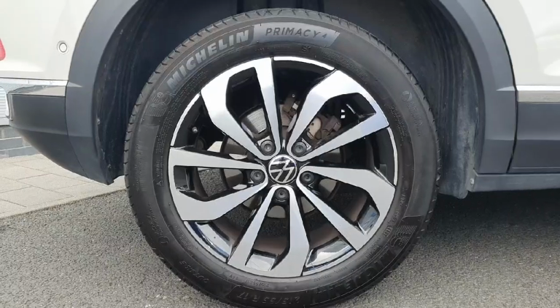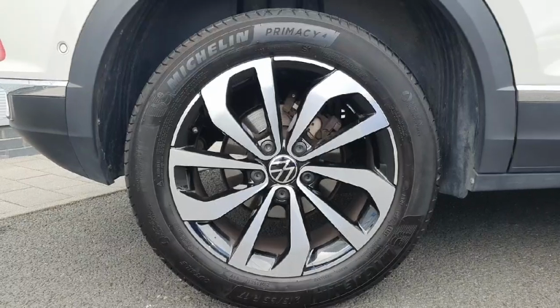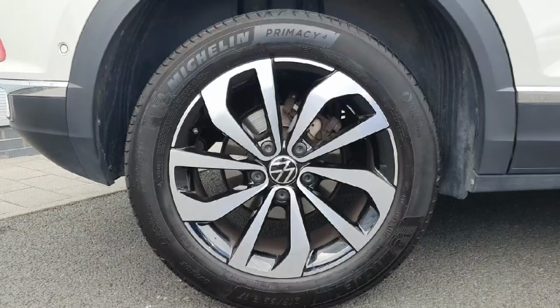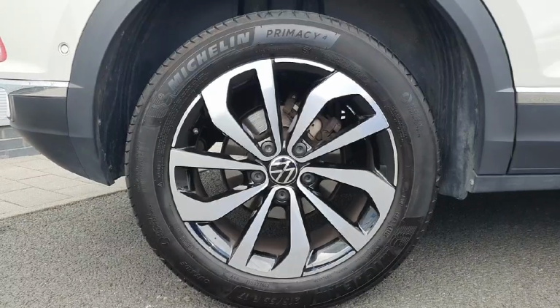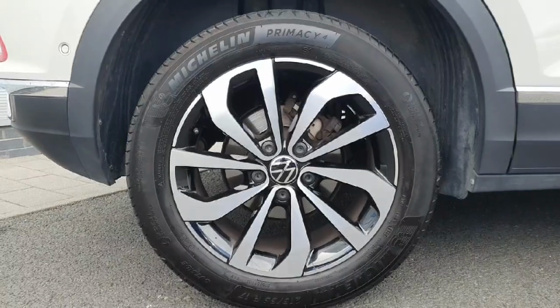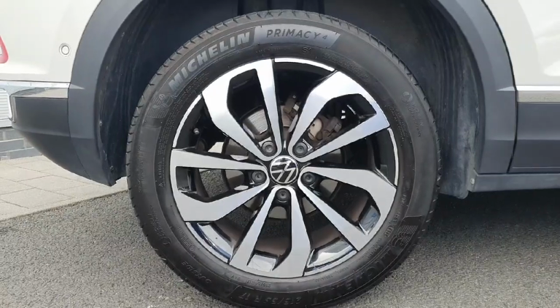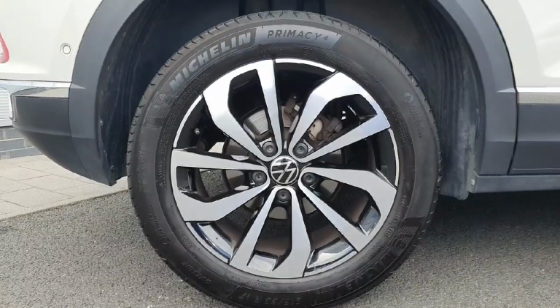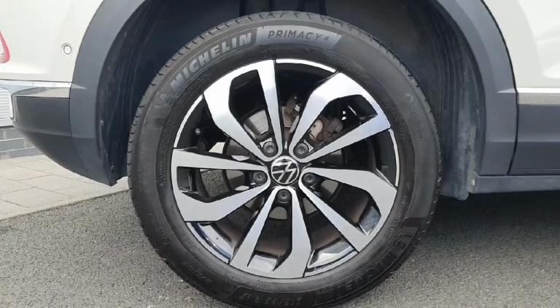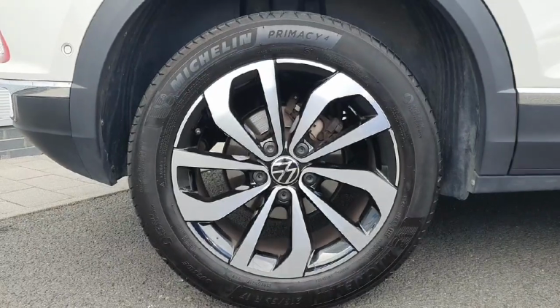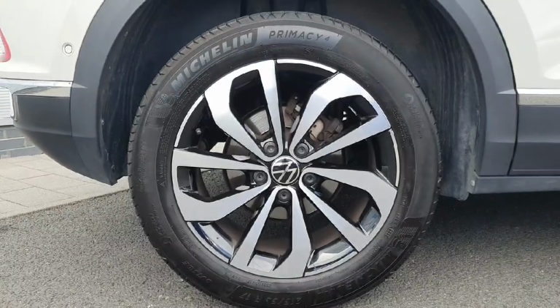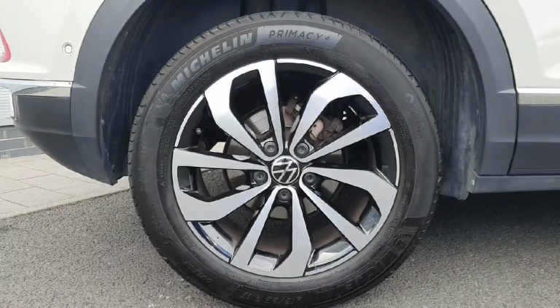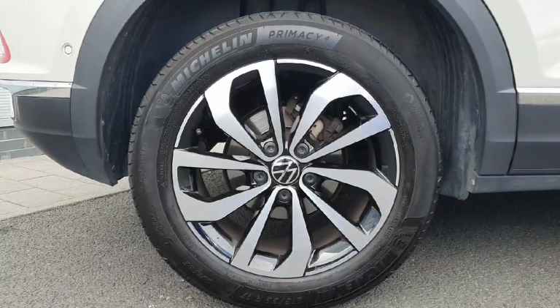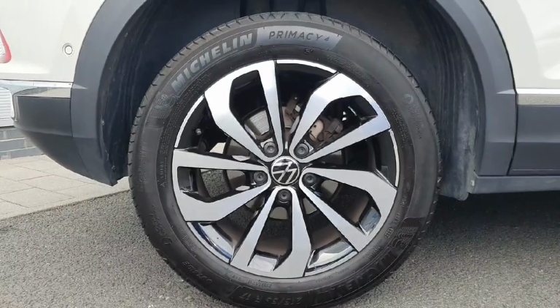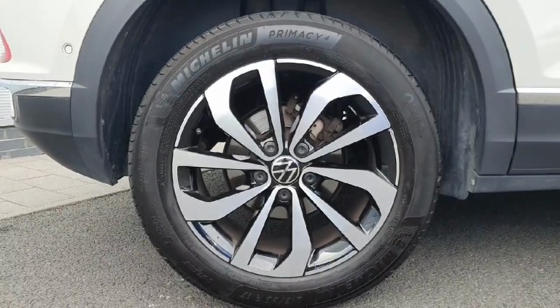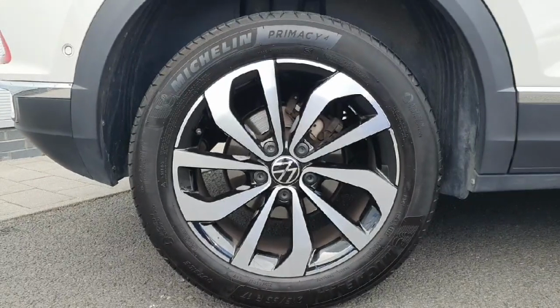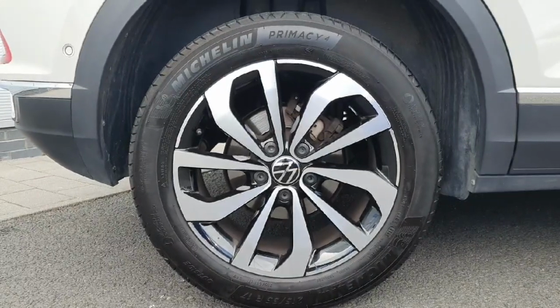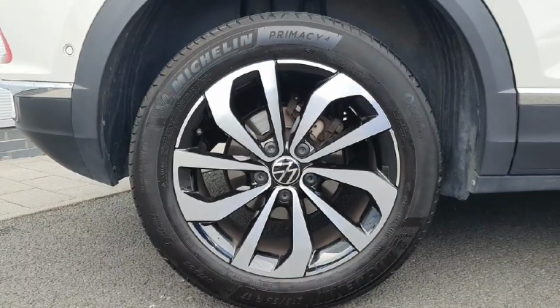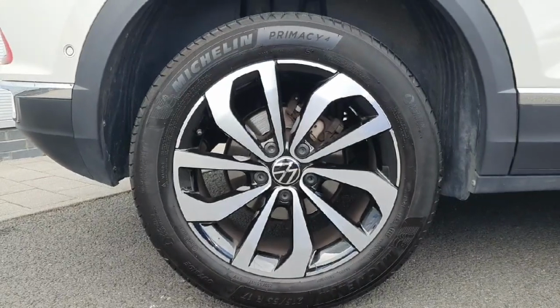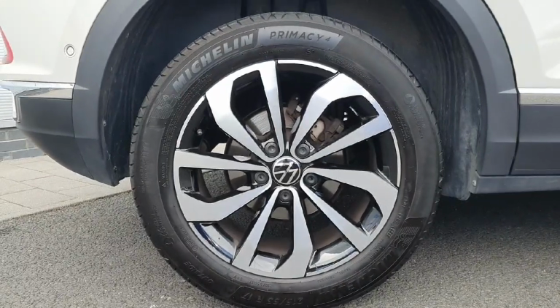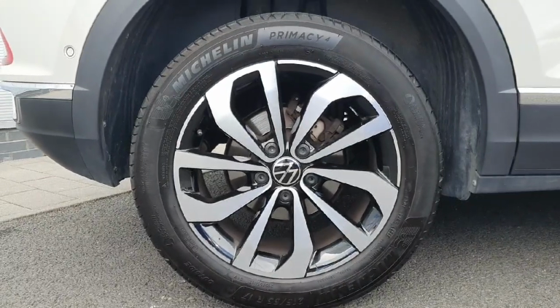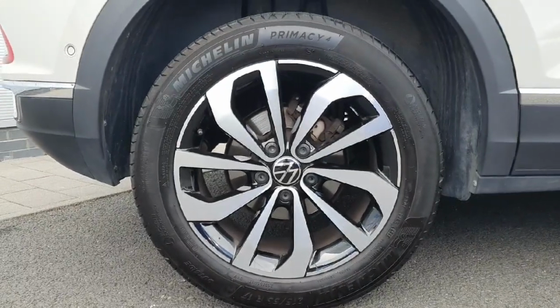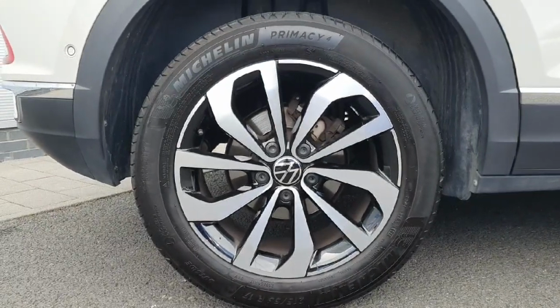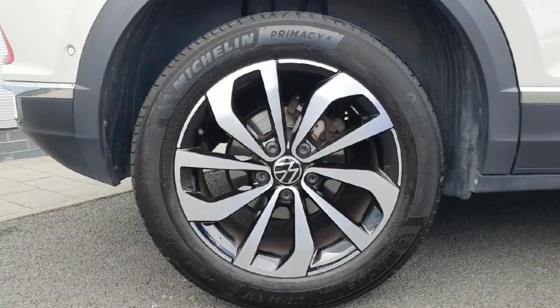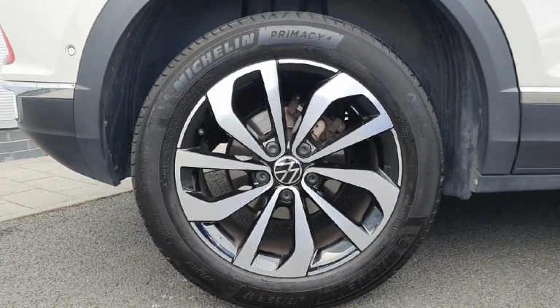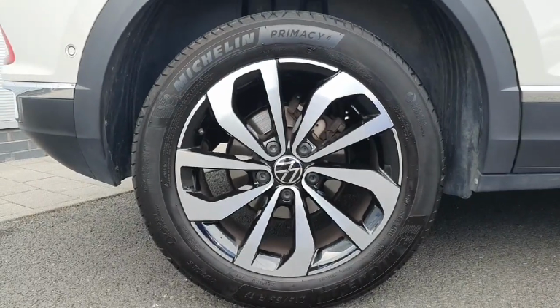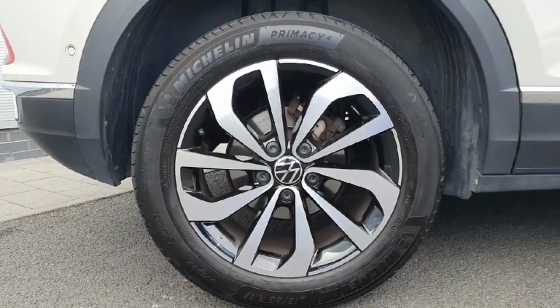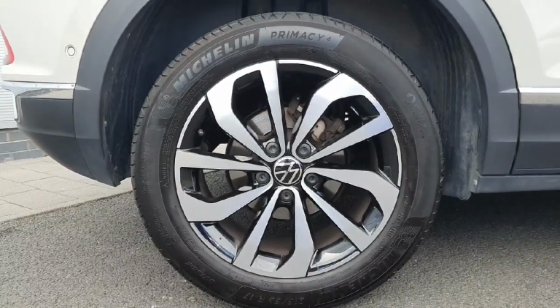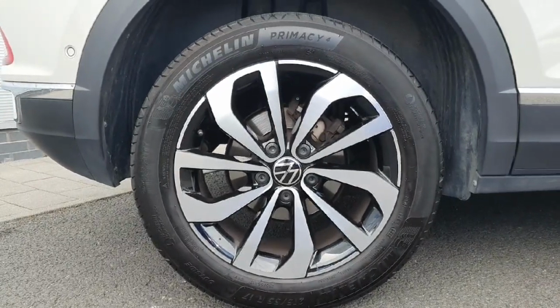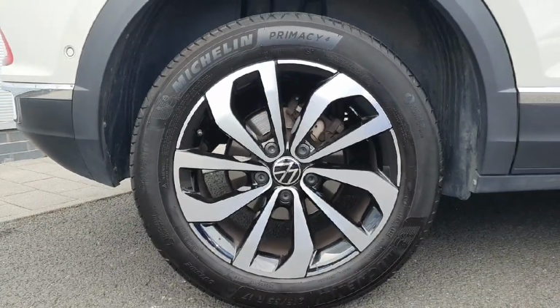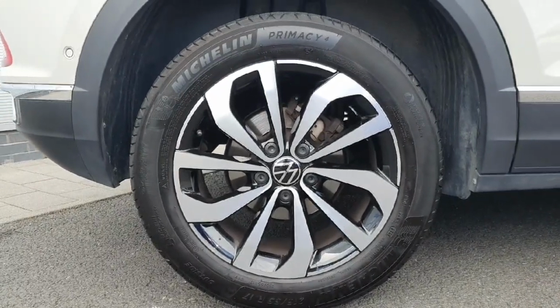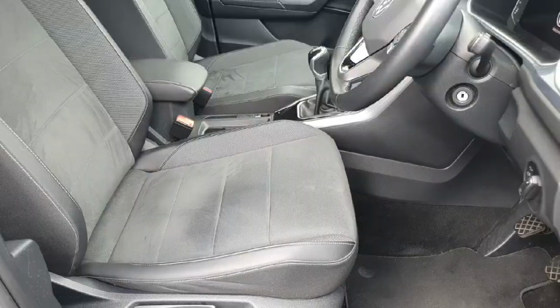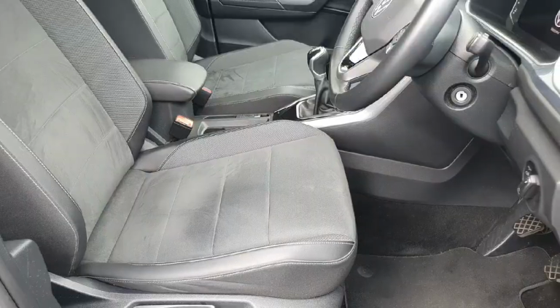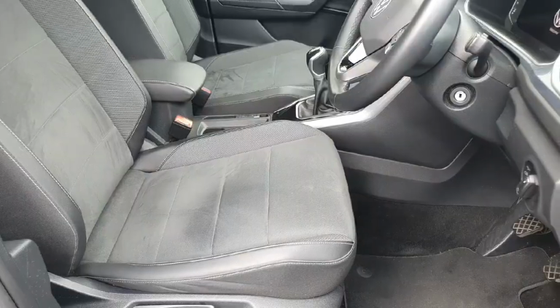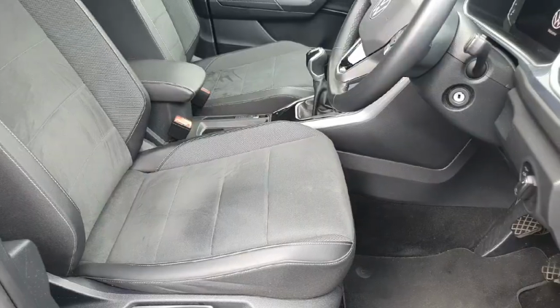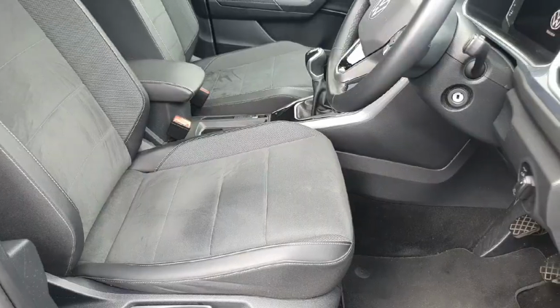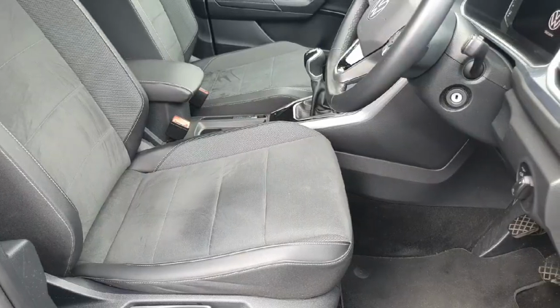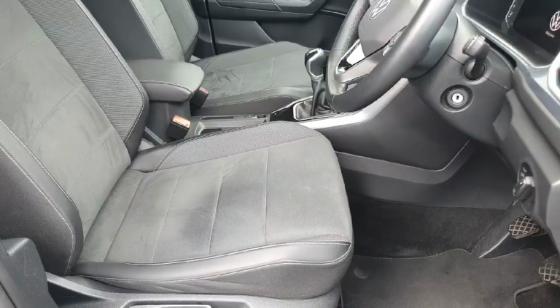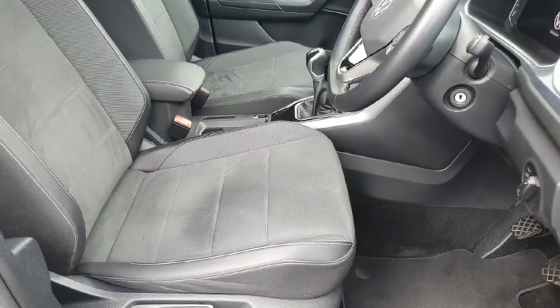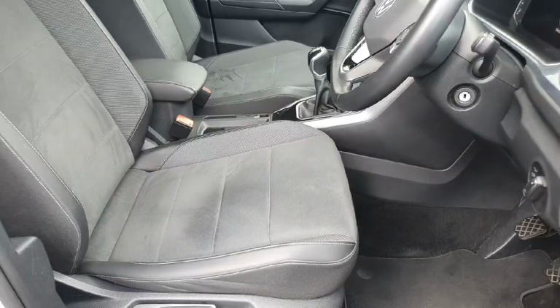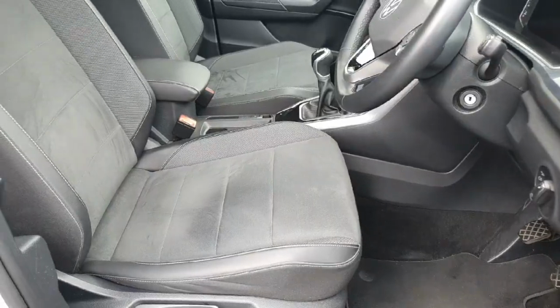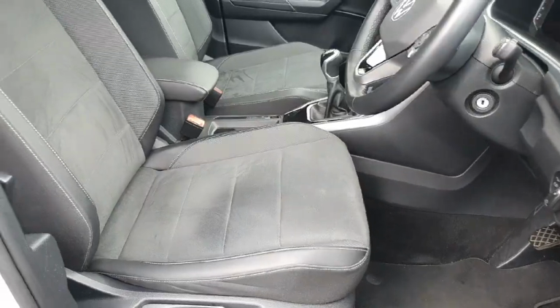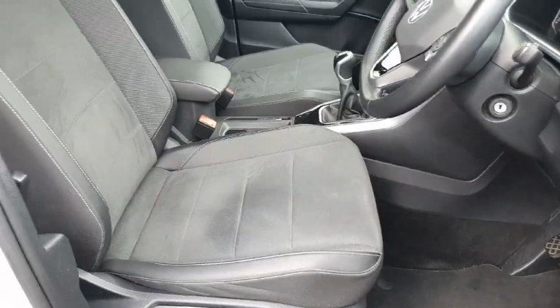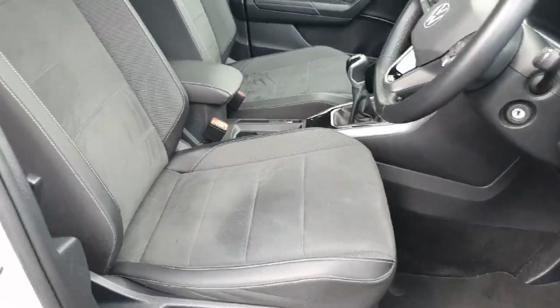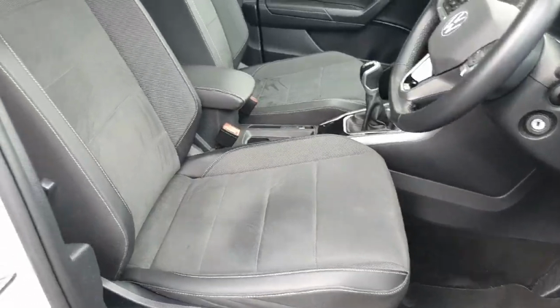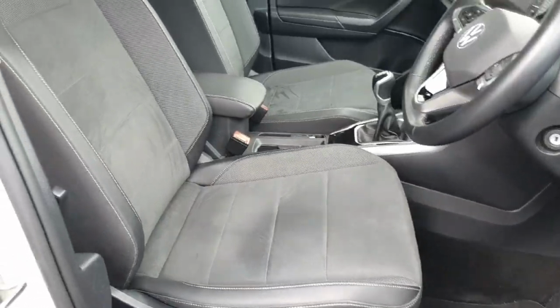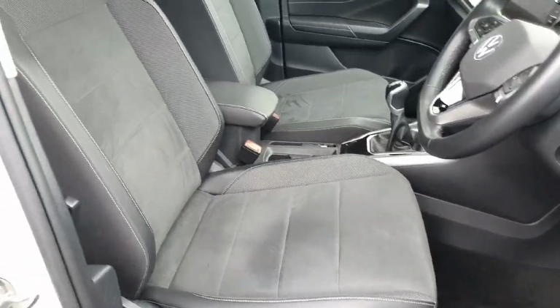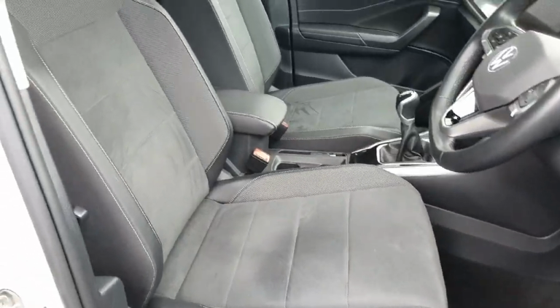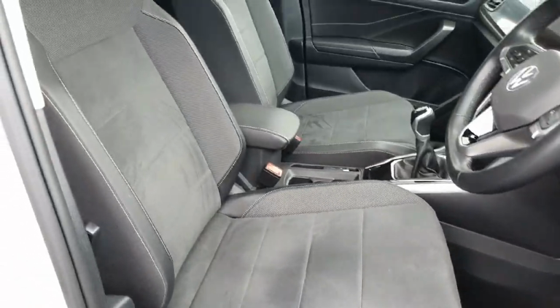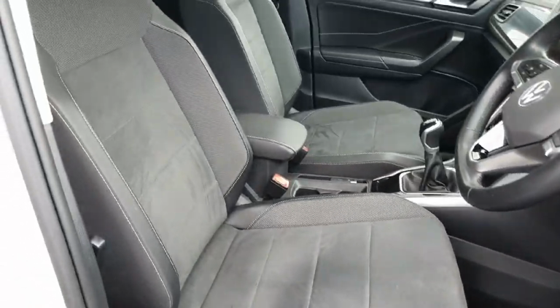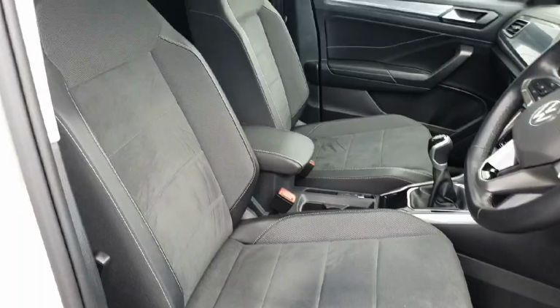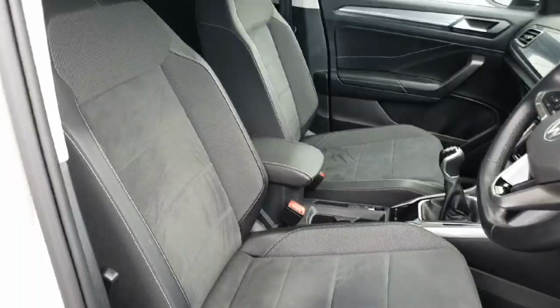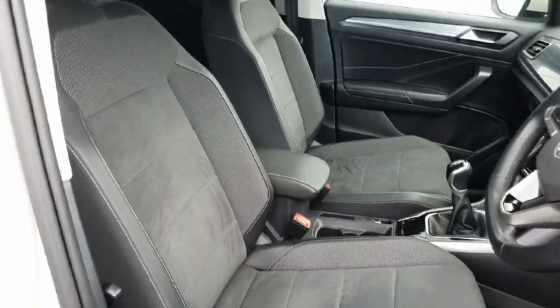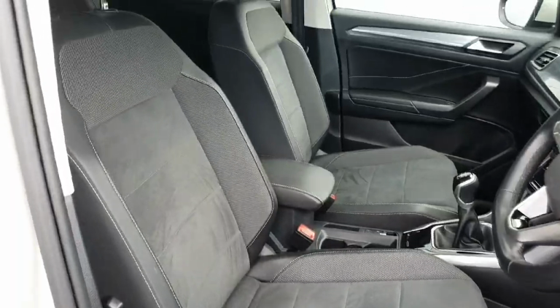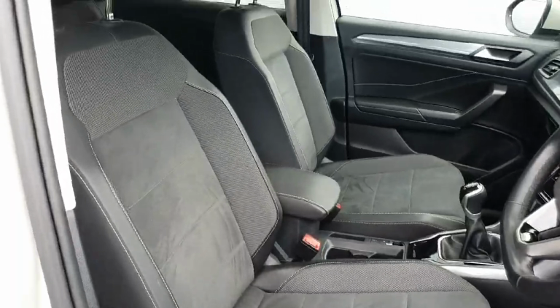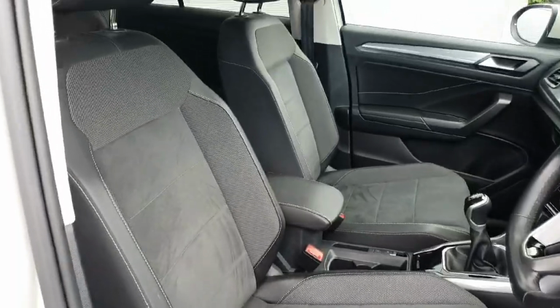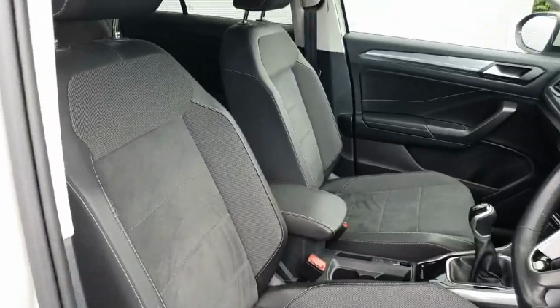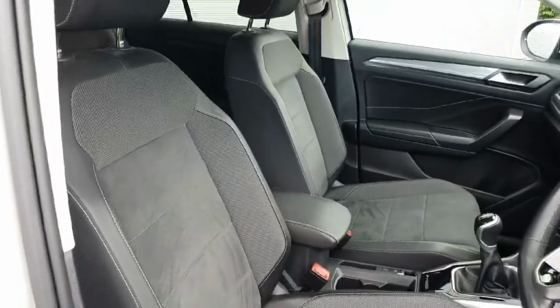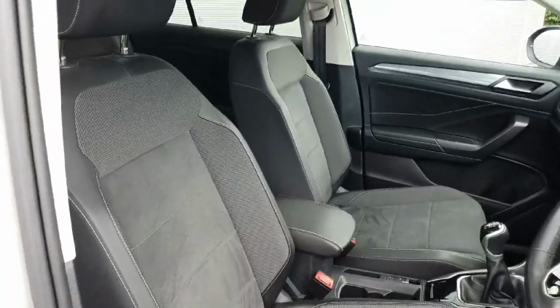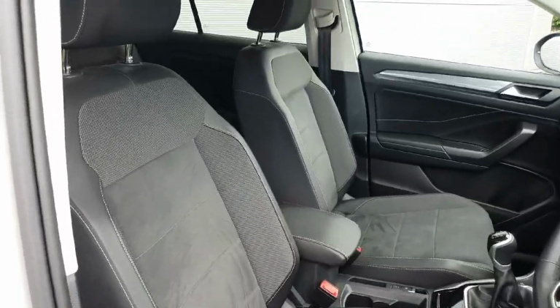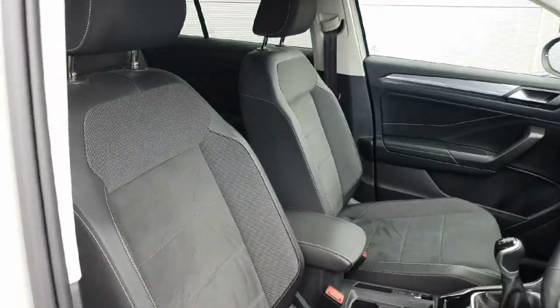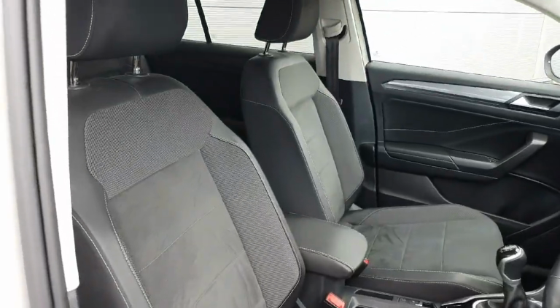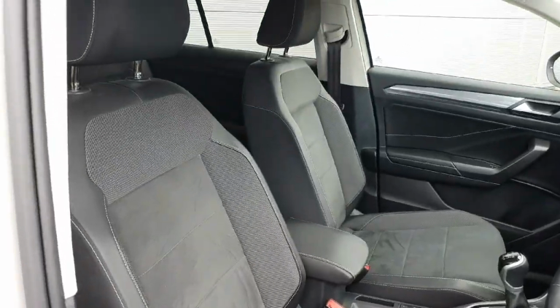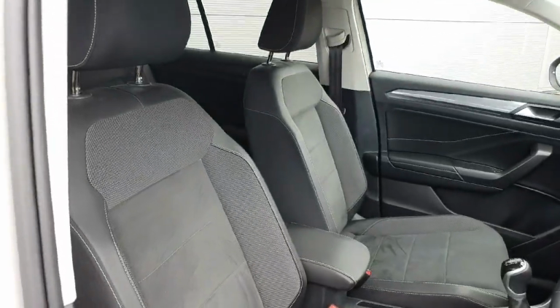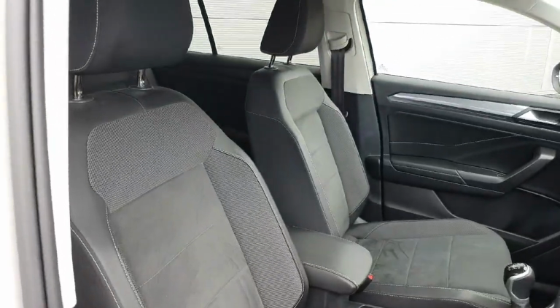Starting off with the wheels, we have the 17 inch diamond cut alloys. We have a comfortable half leather, half alcantara interior.